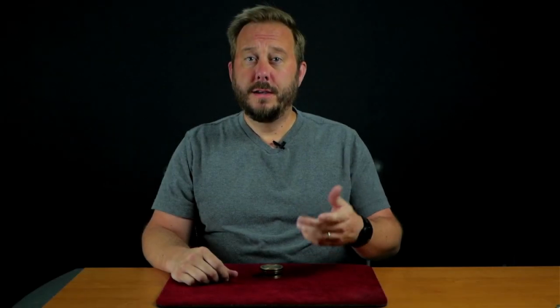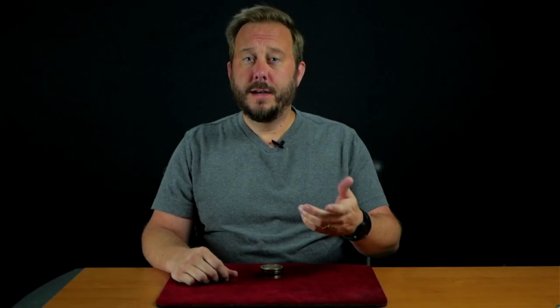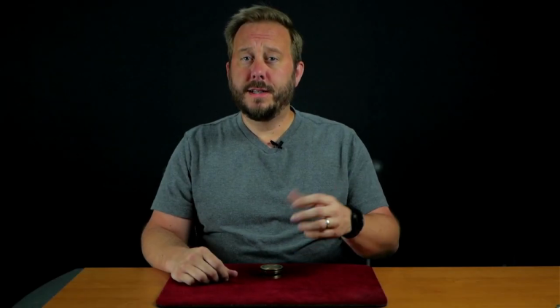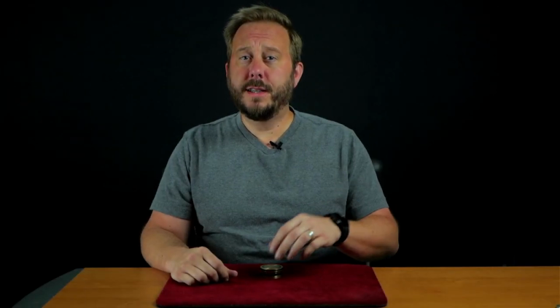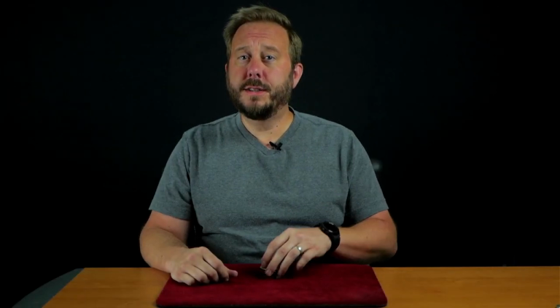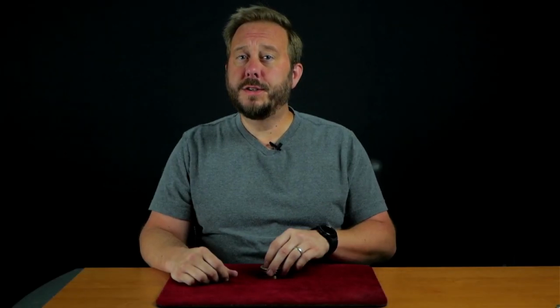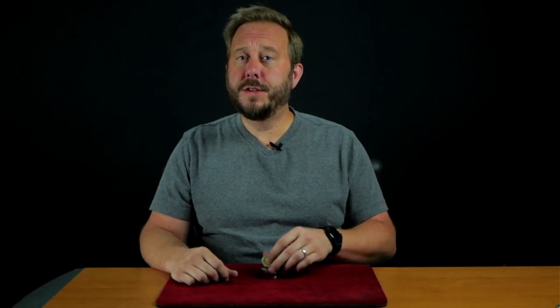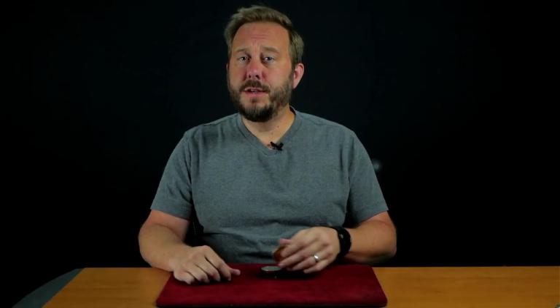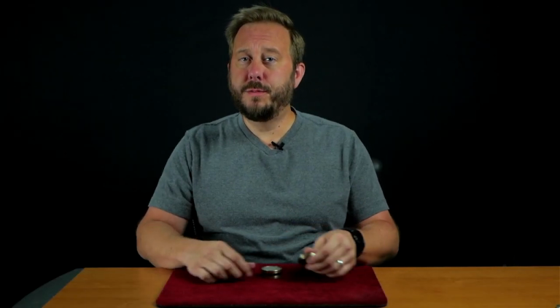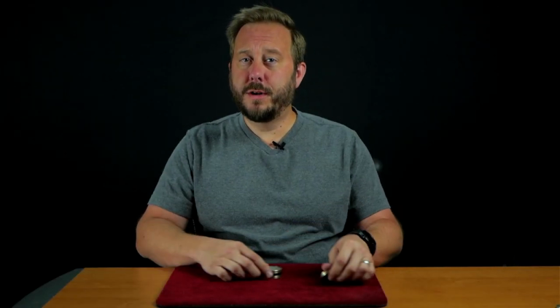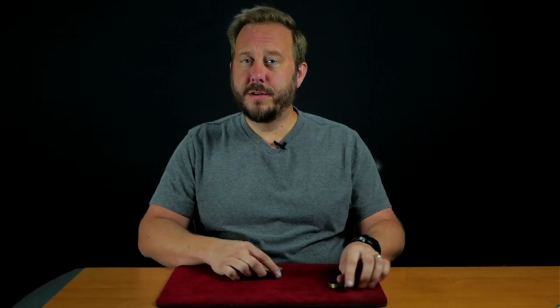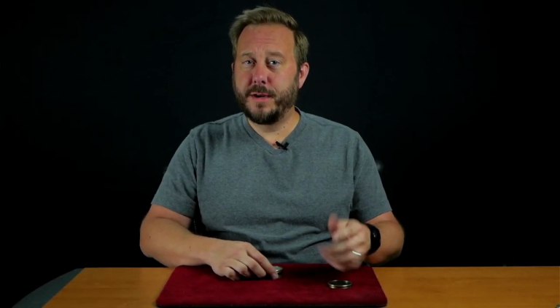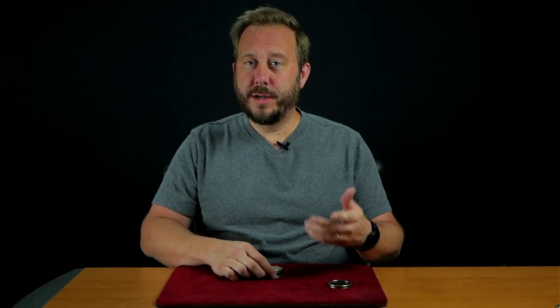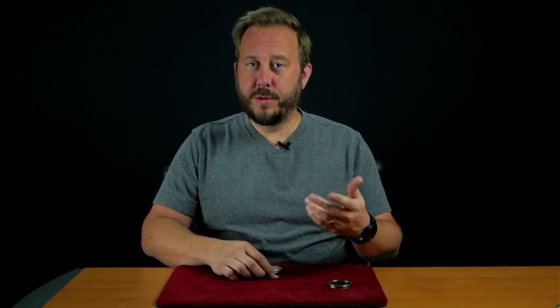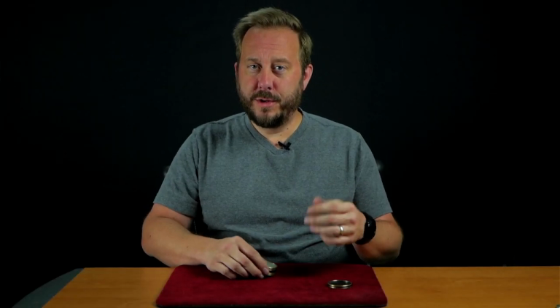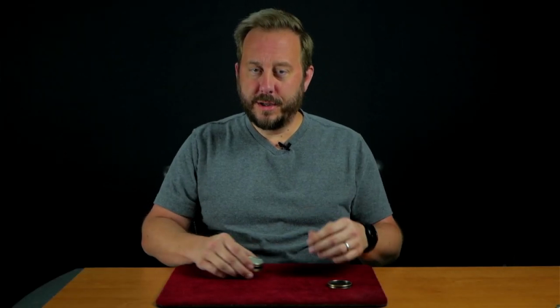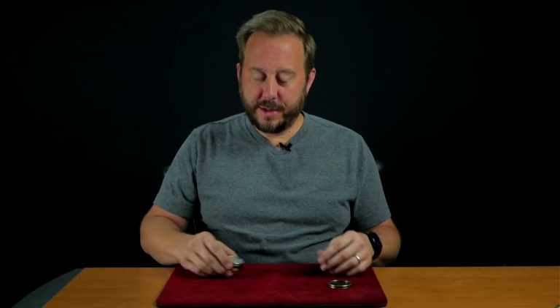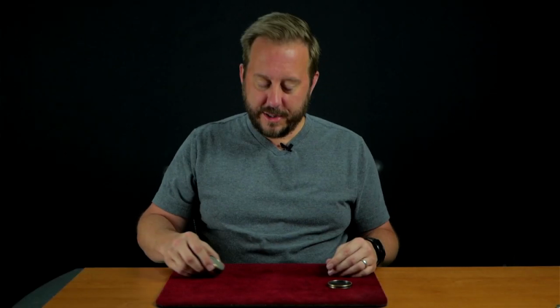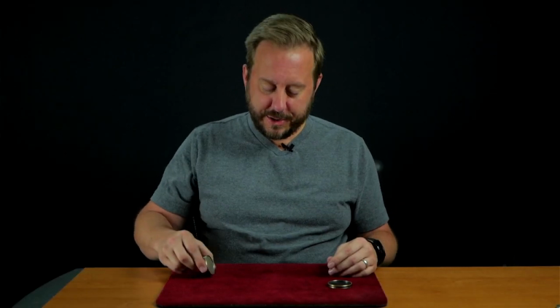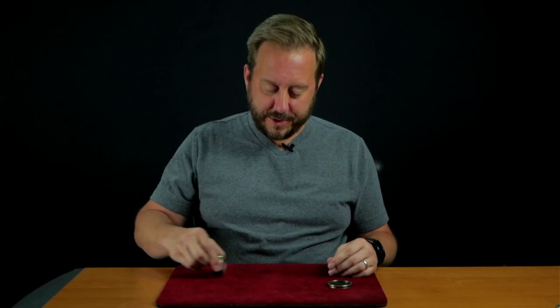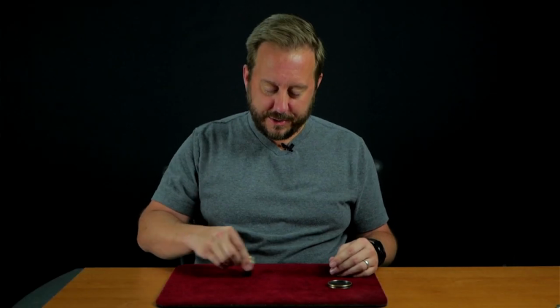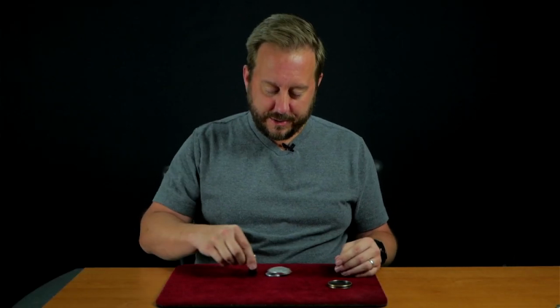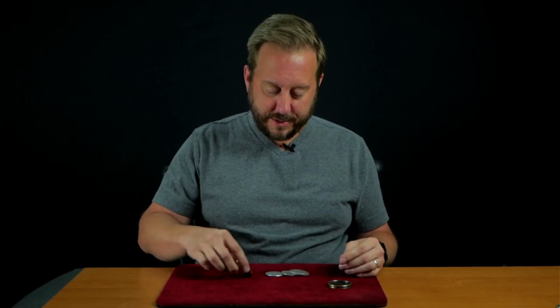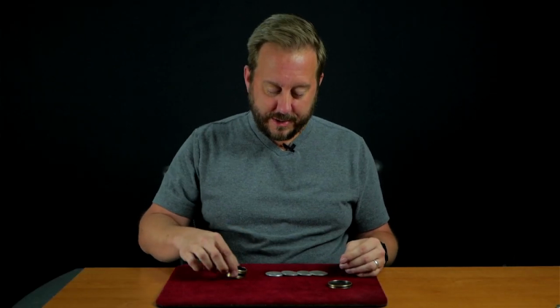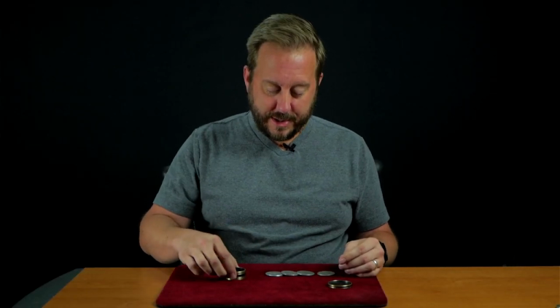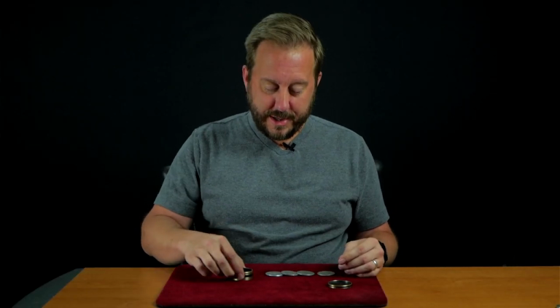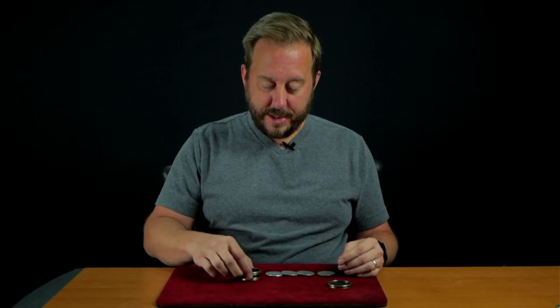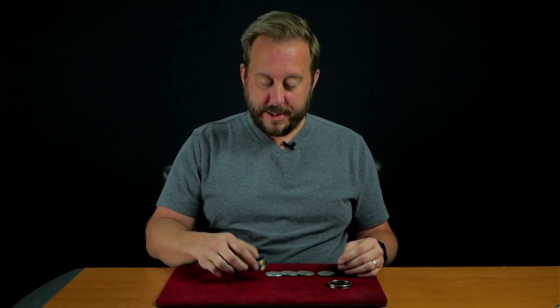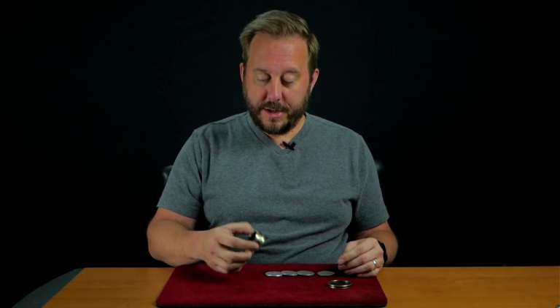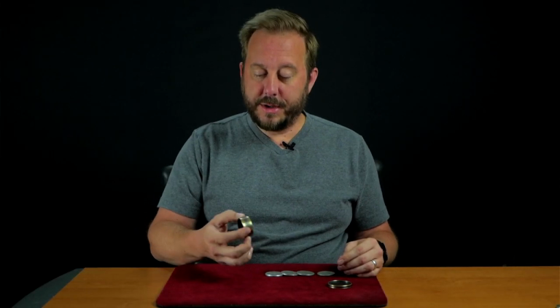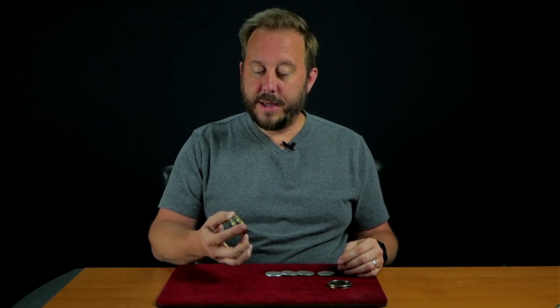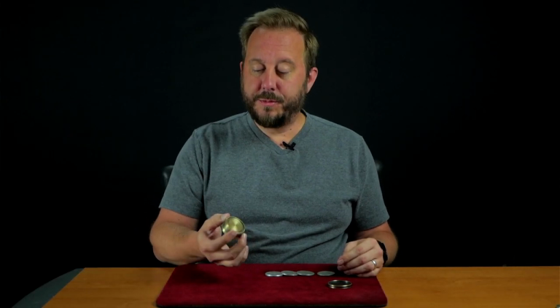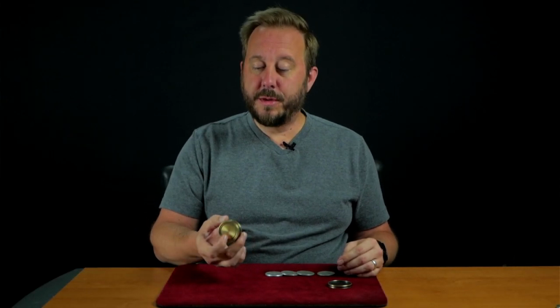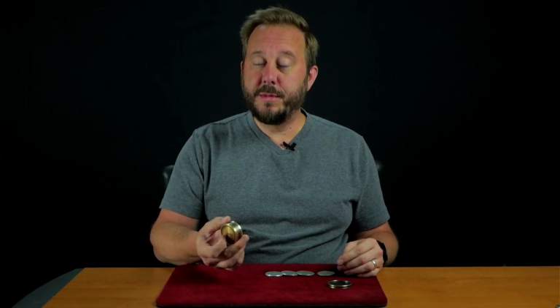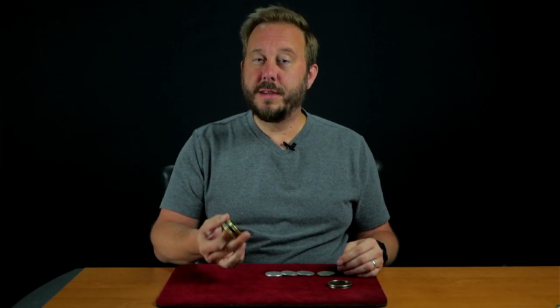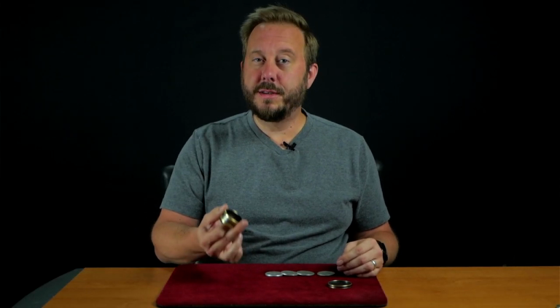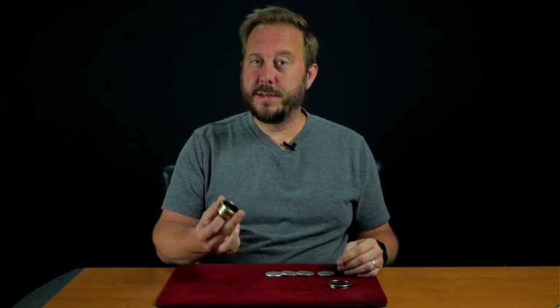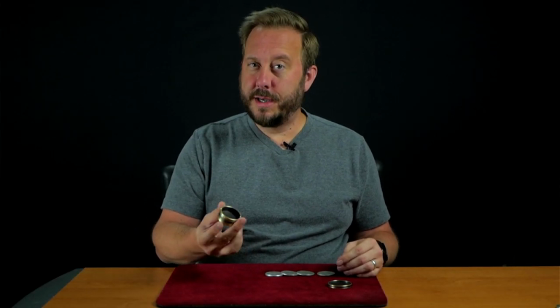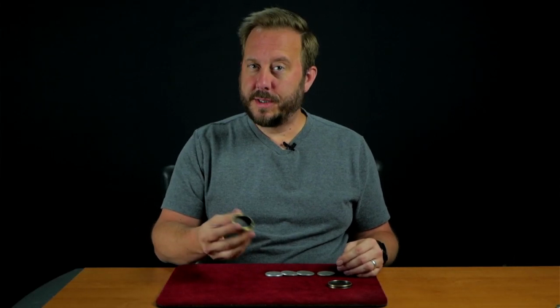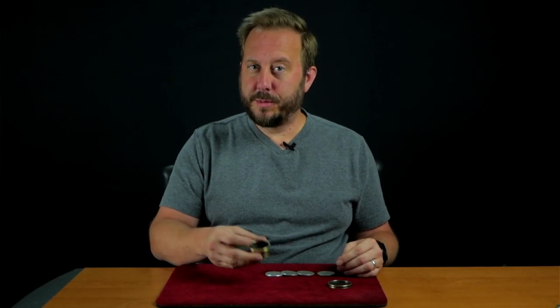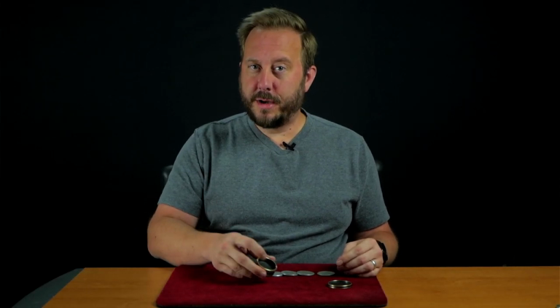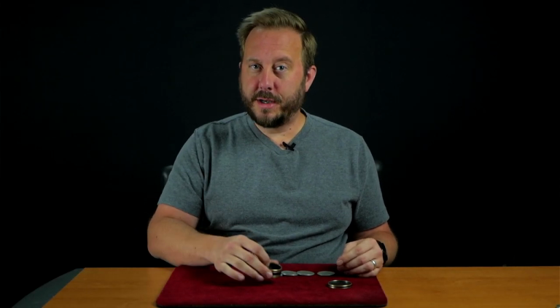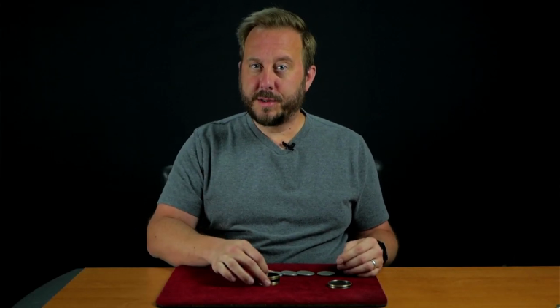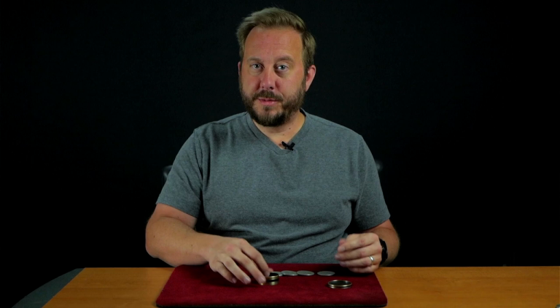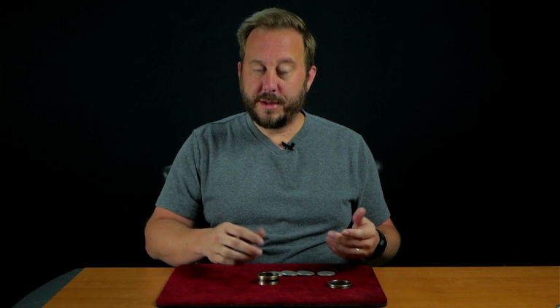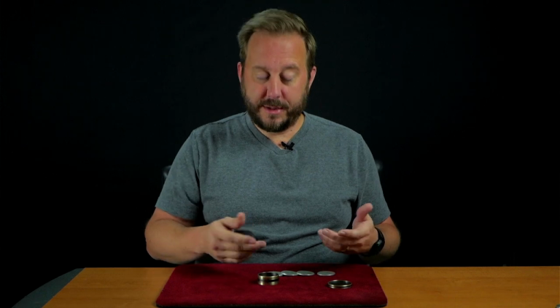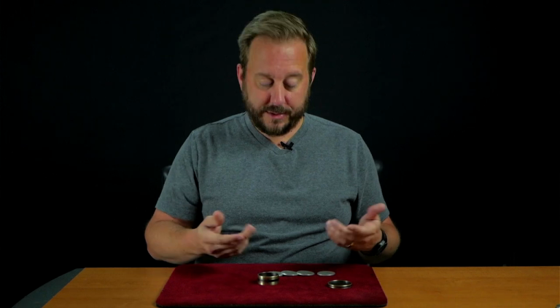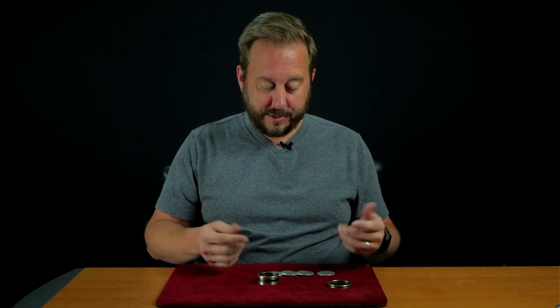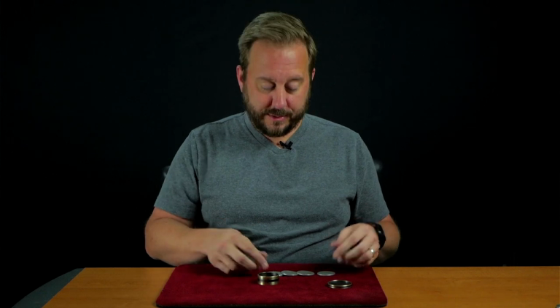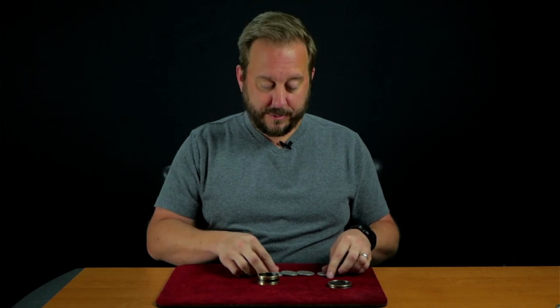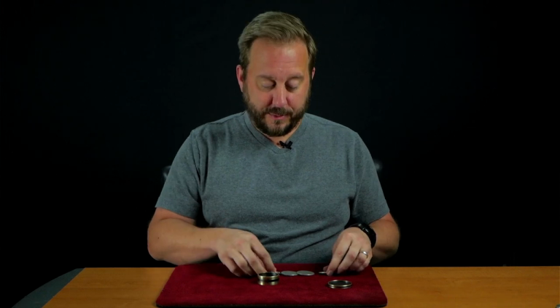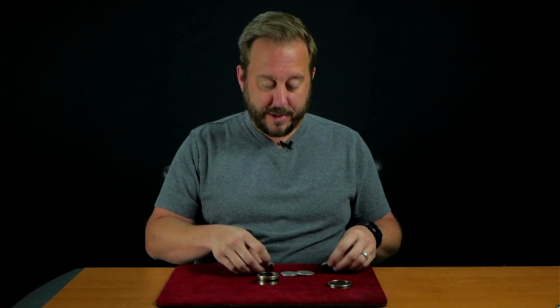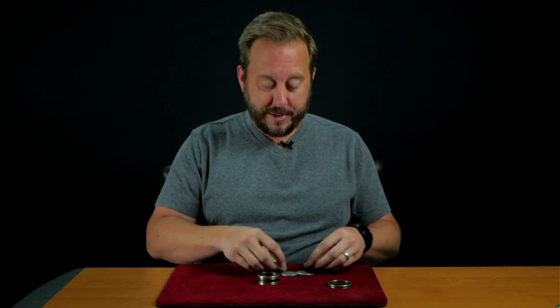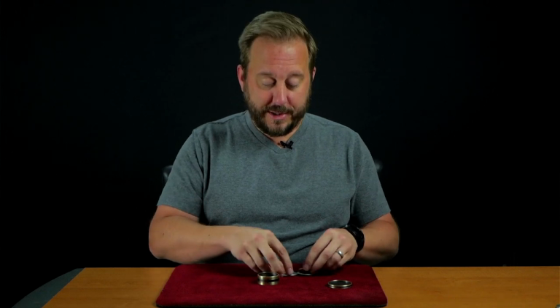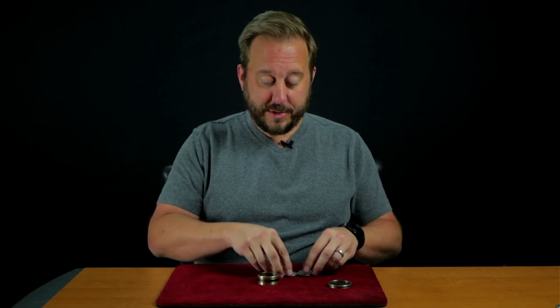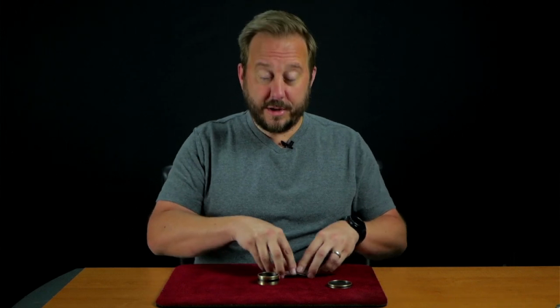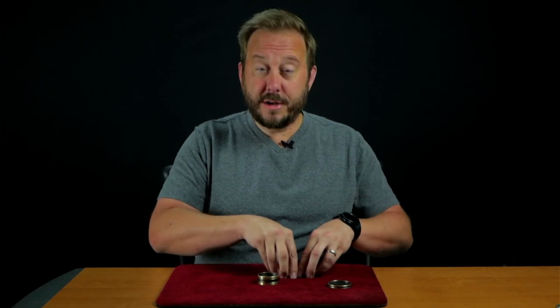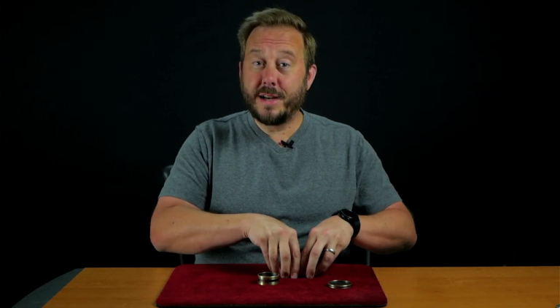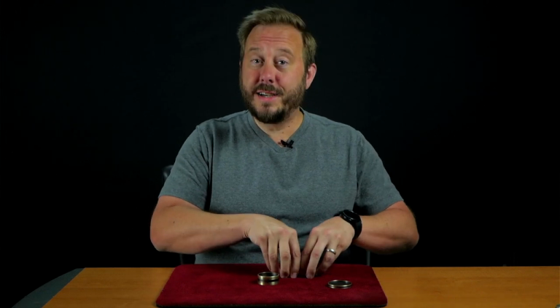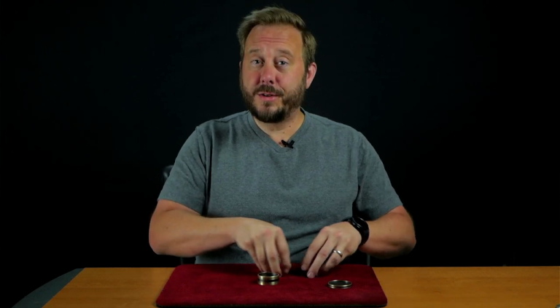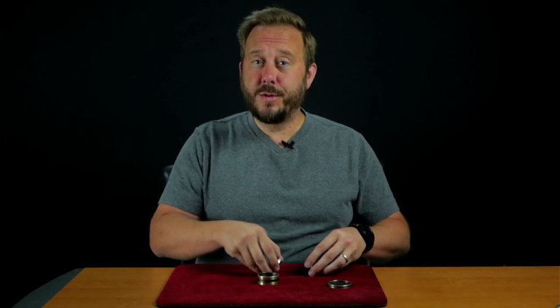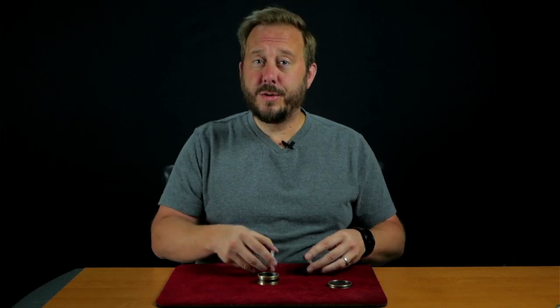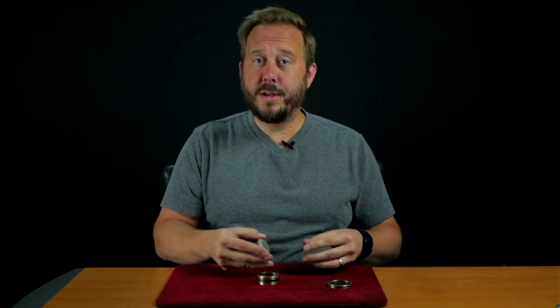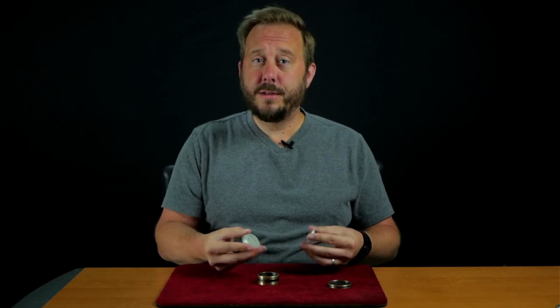I'd like to show you part of my coin collection. Now I keep them in this nice box because these are nice coins.